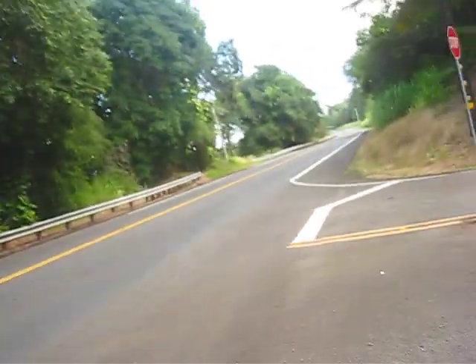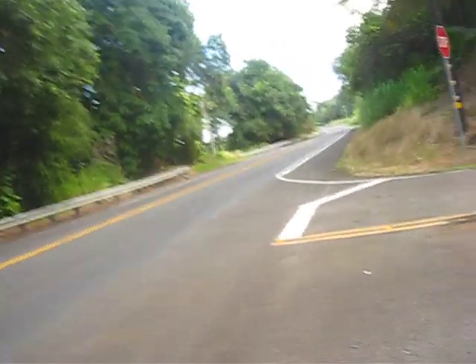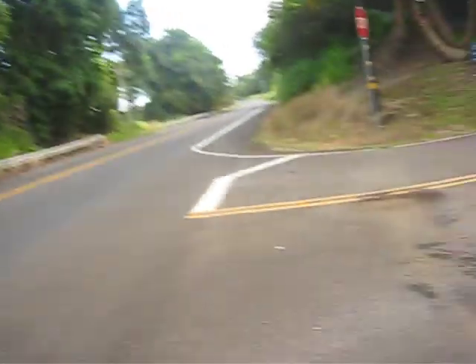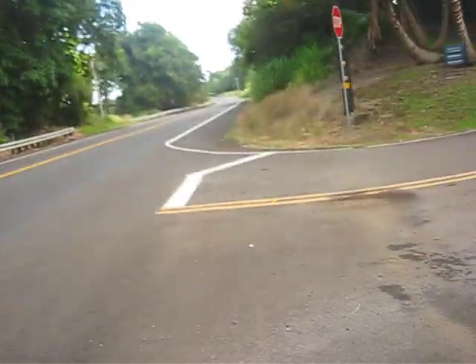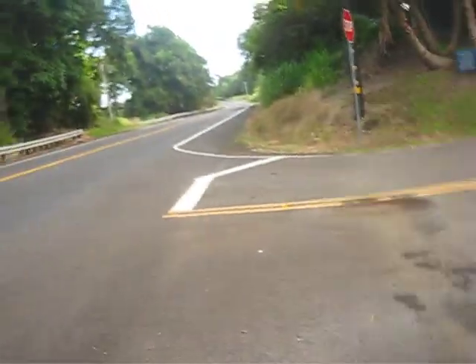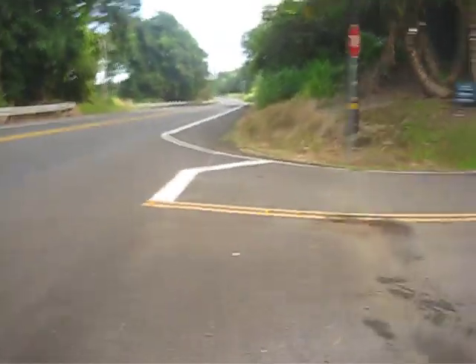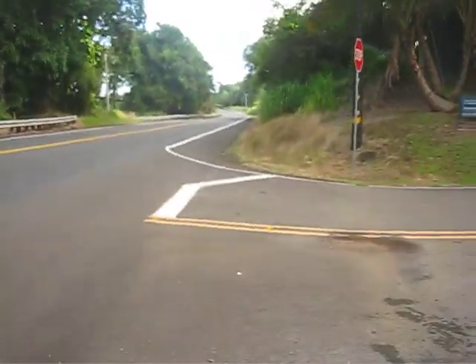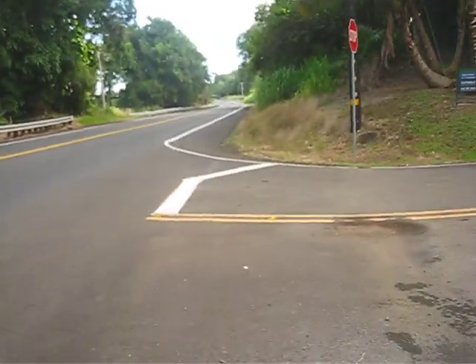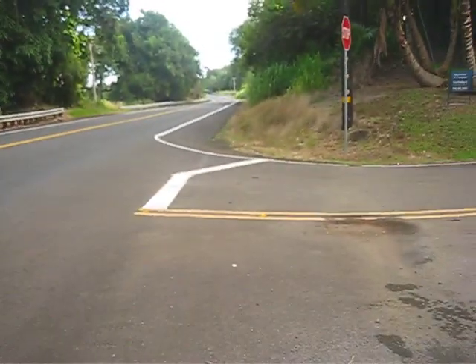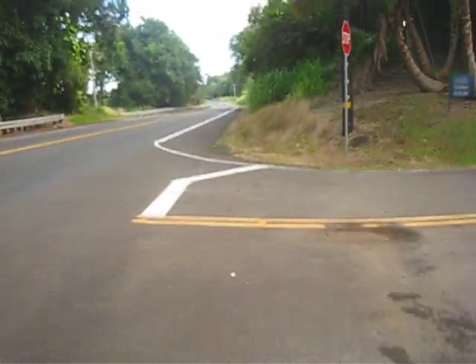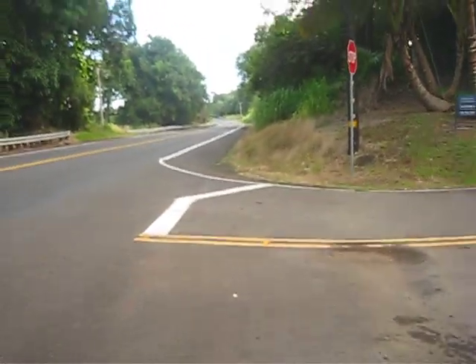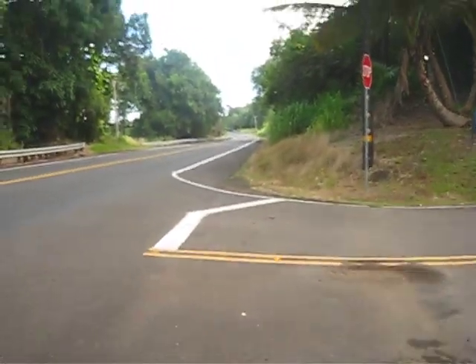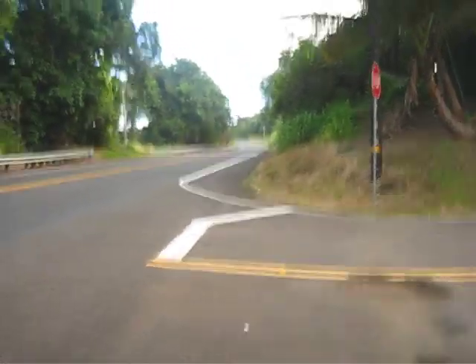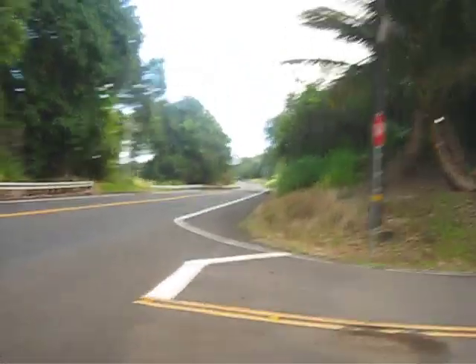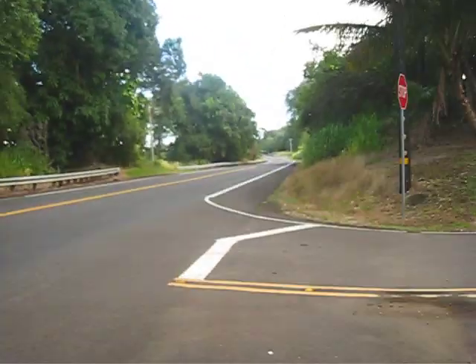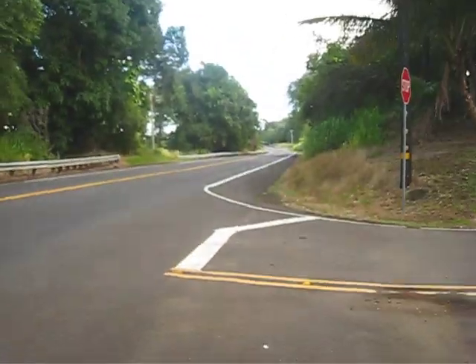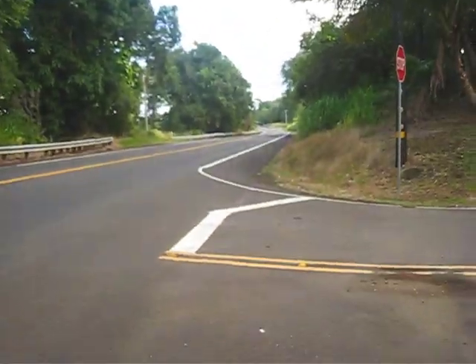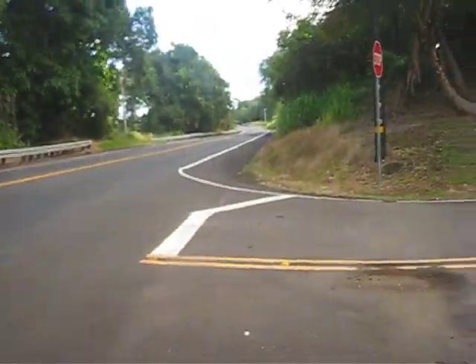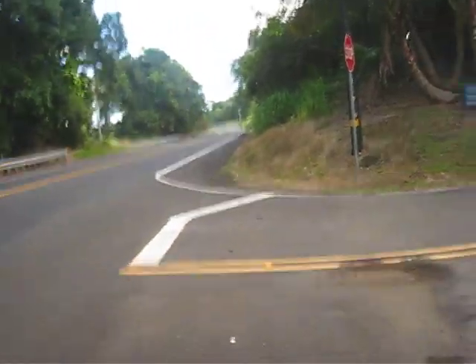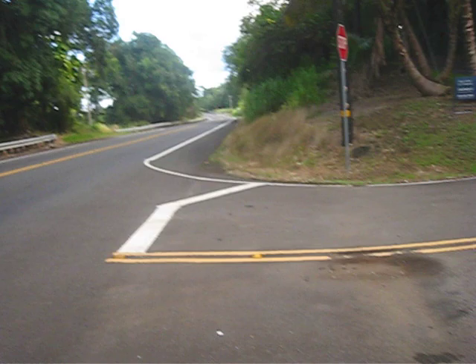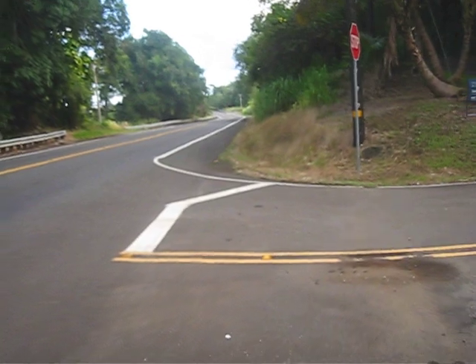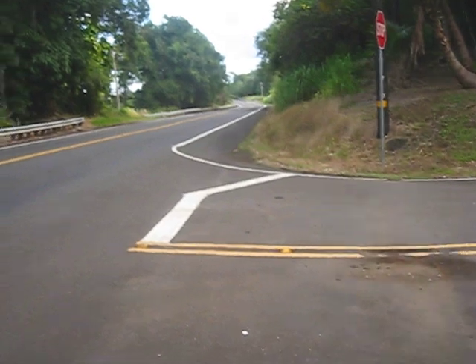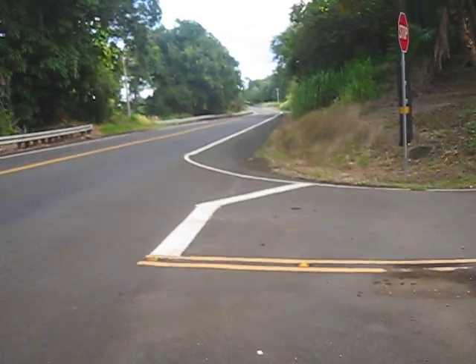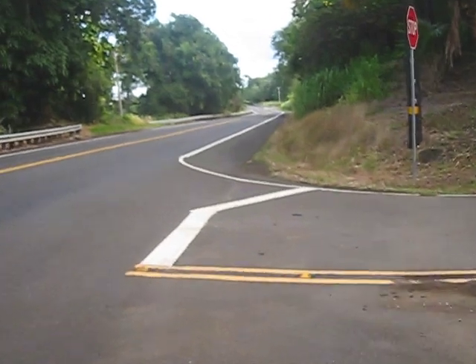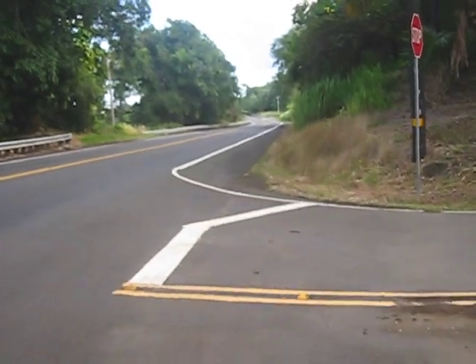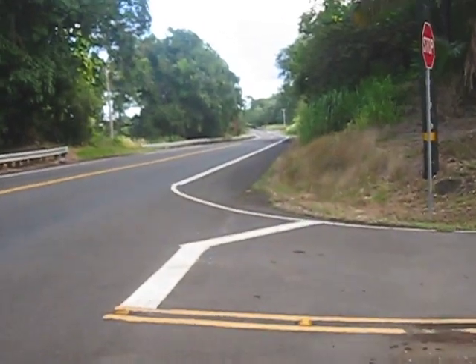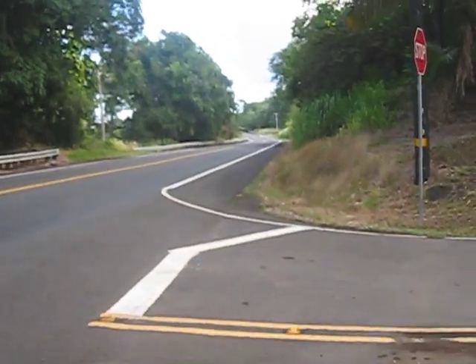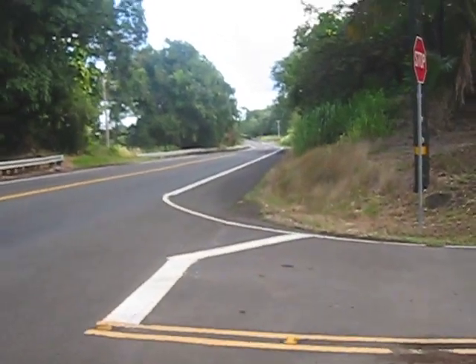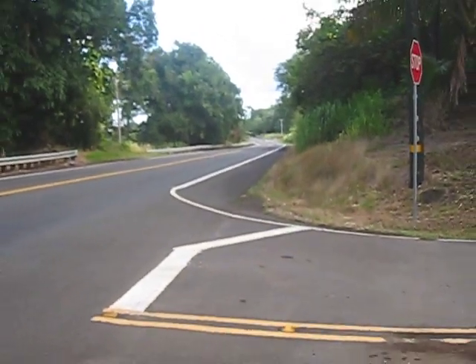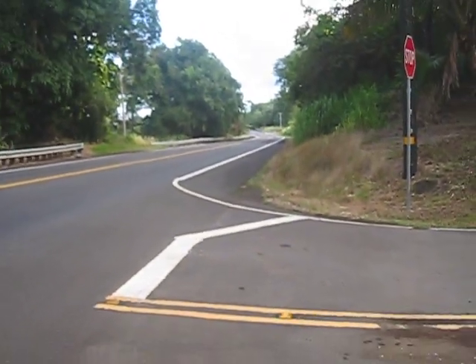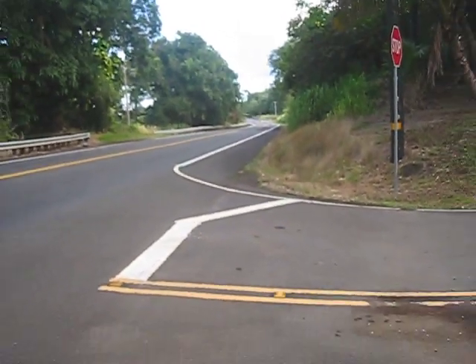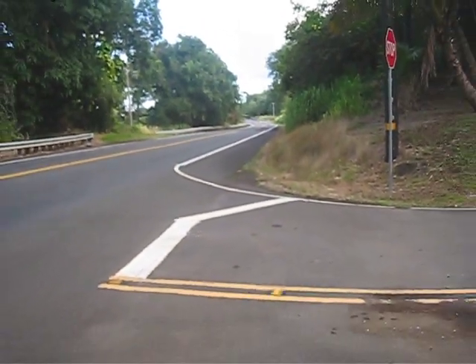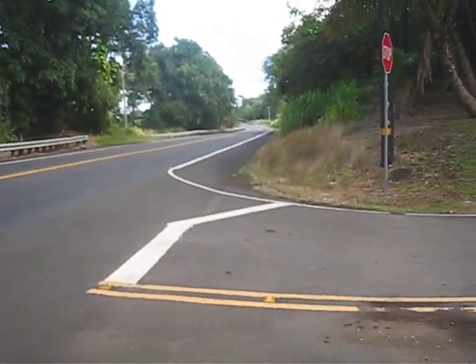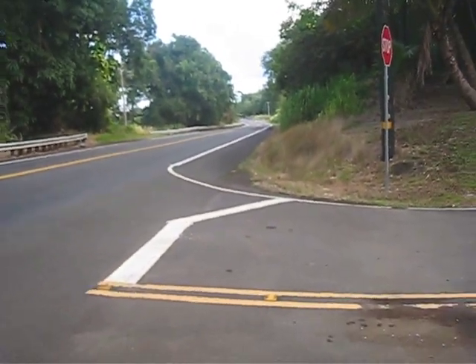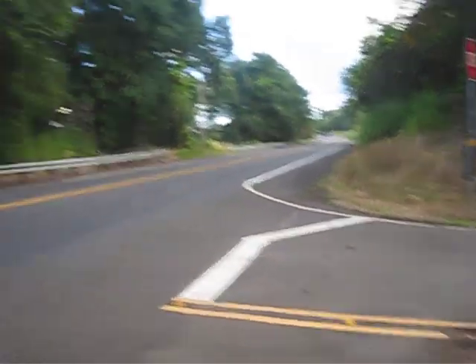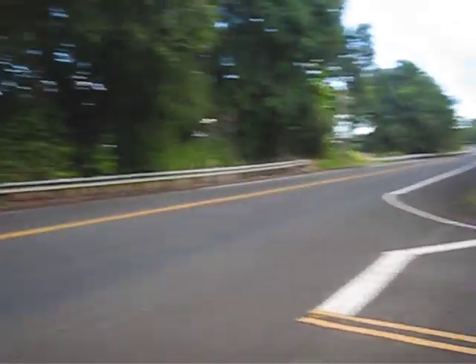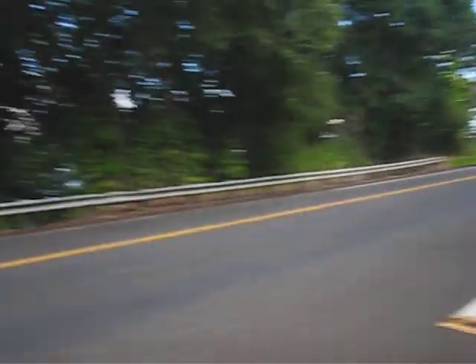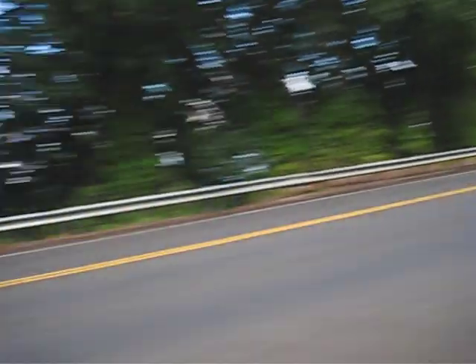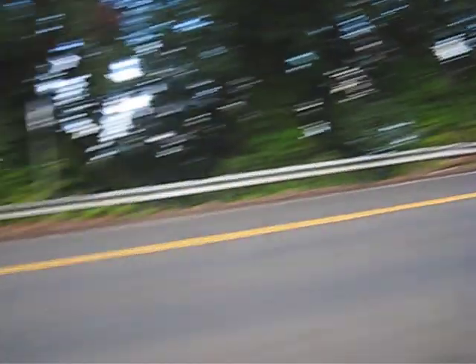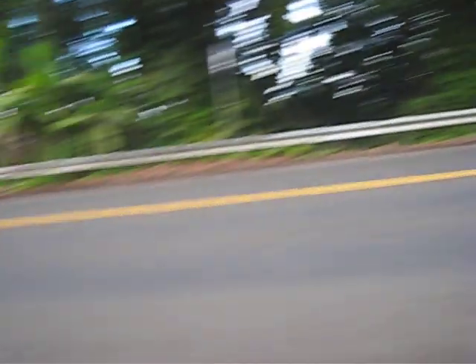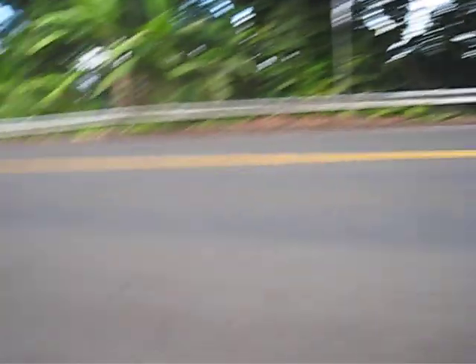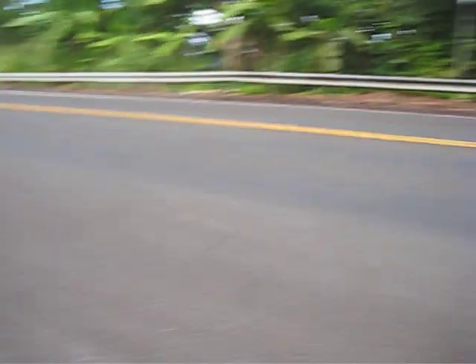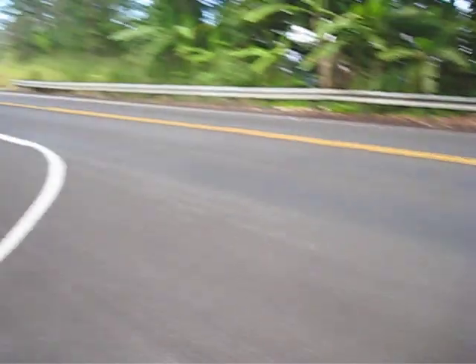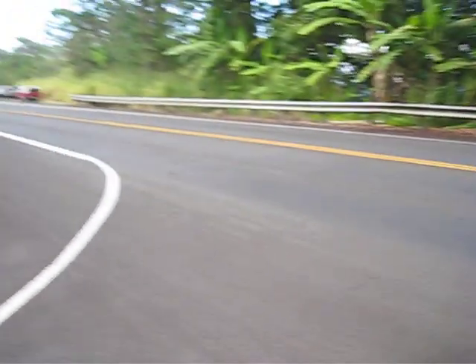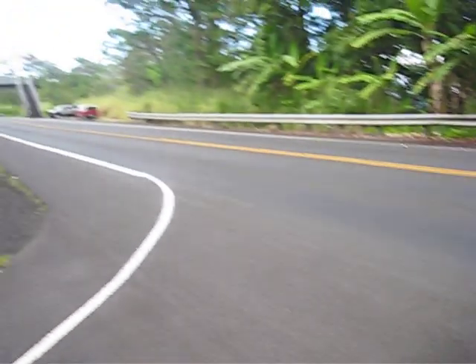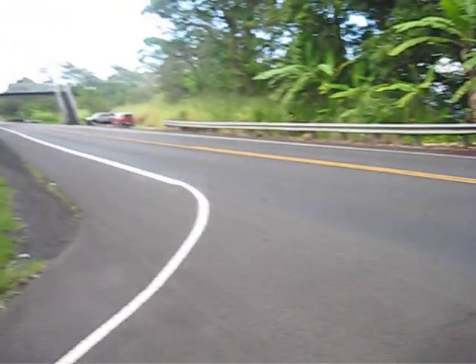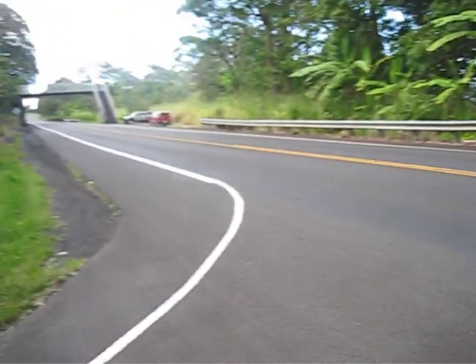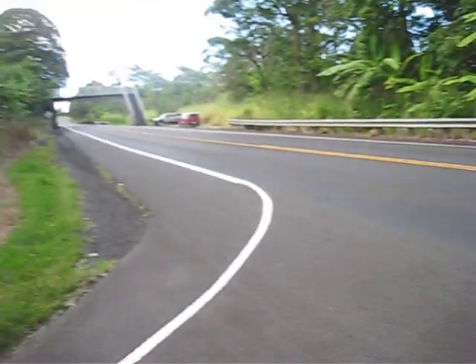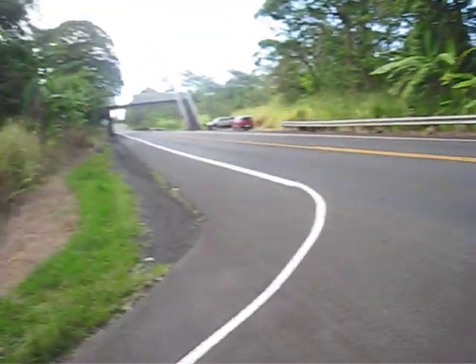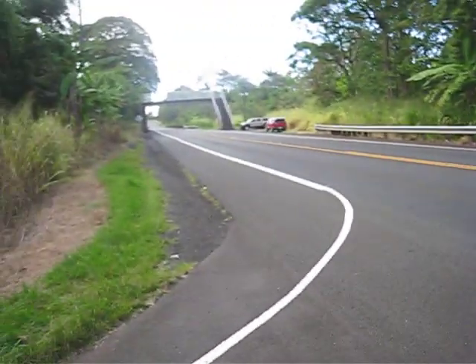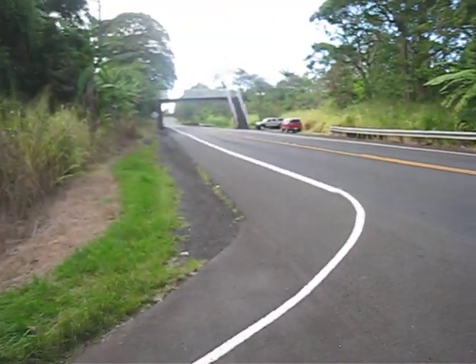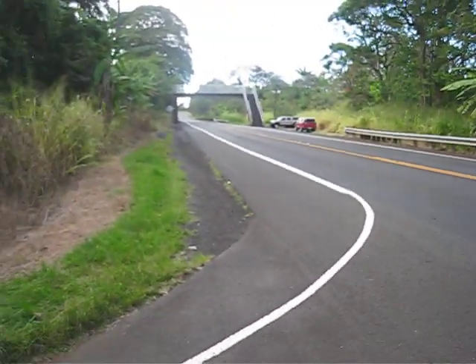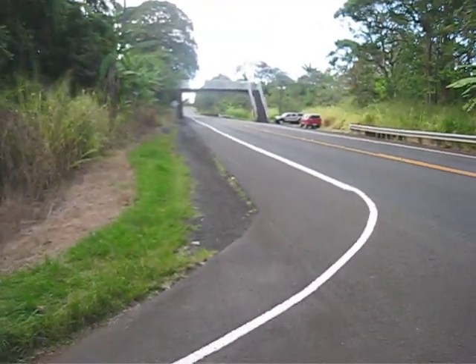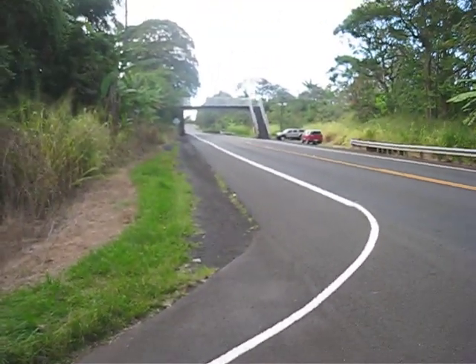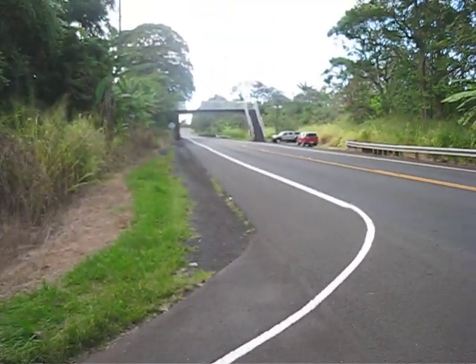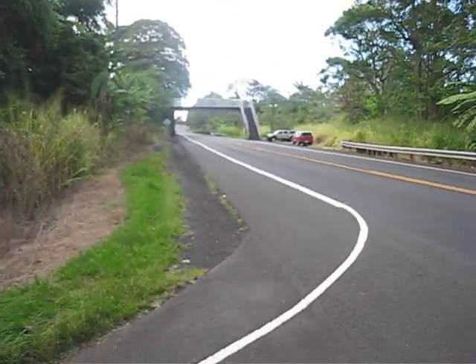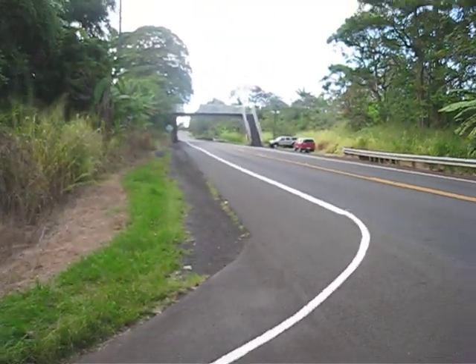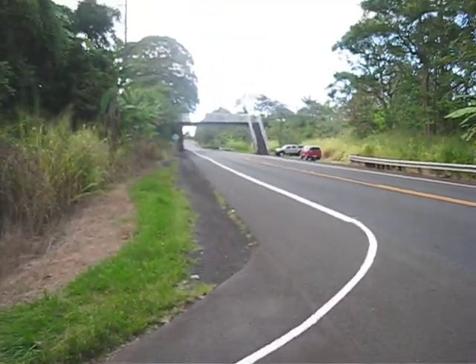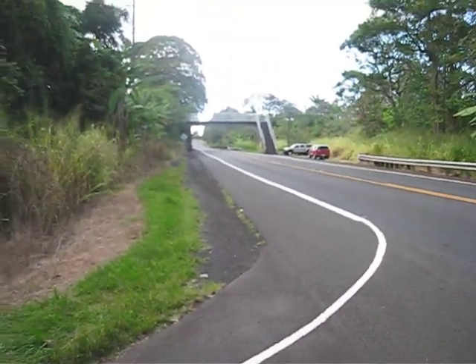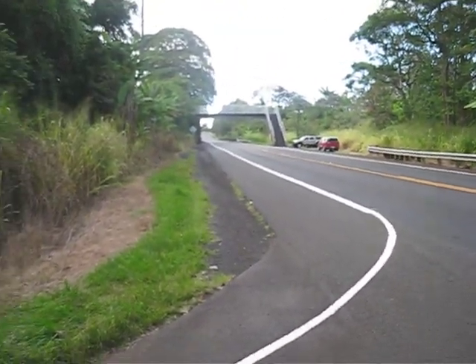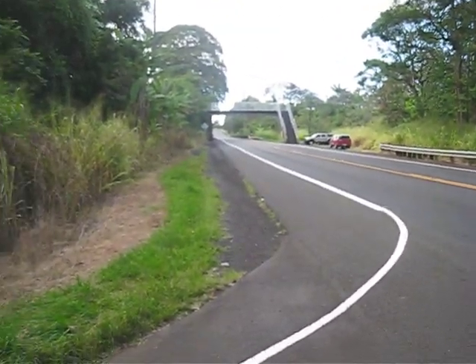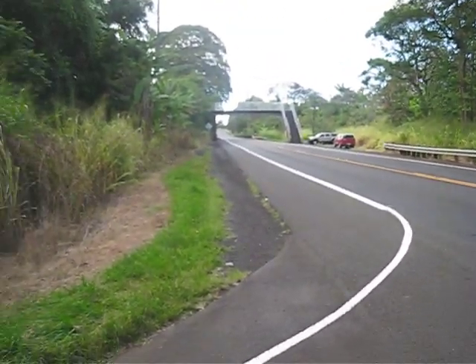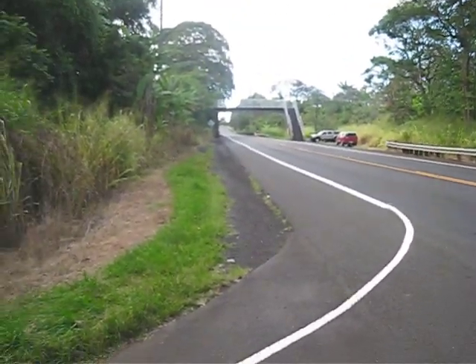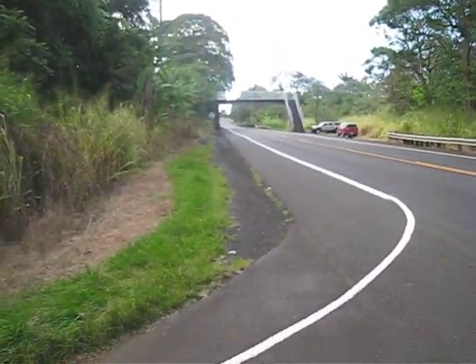This is Highway 19. That's Hilo down that way, about 30 miles, and that way is, well, somewhere else.